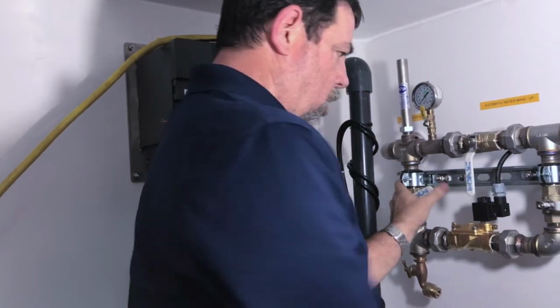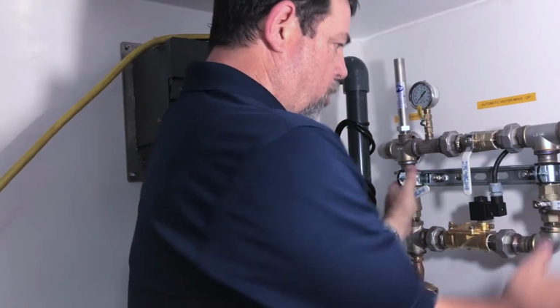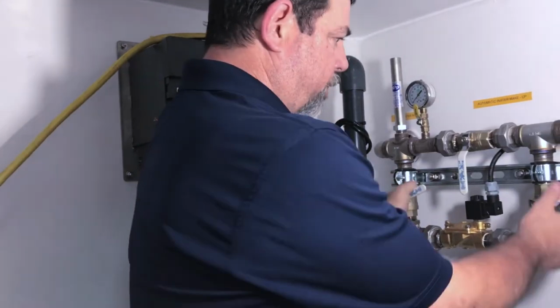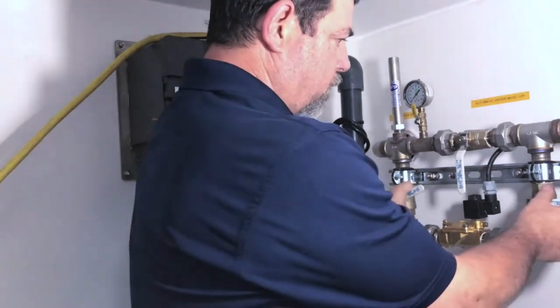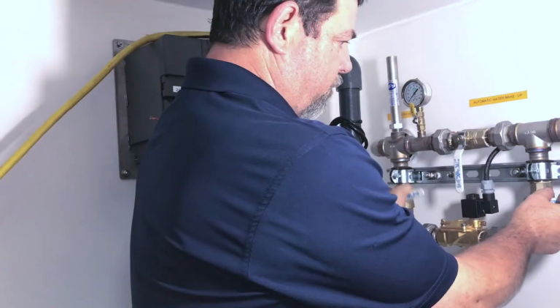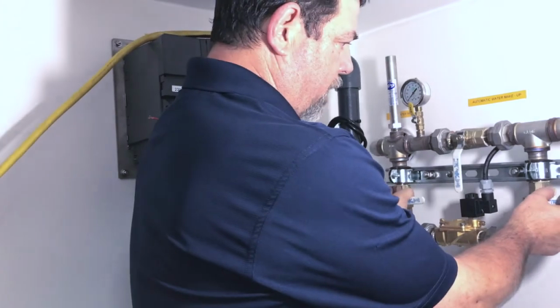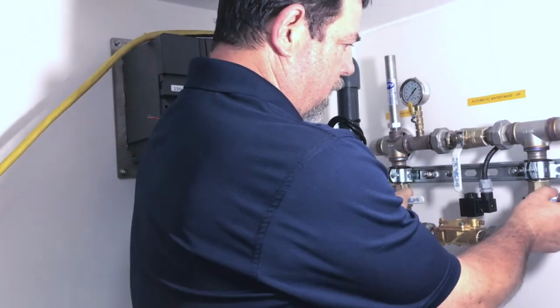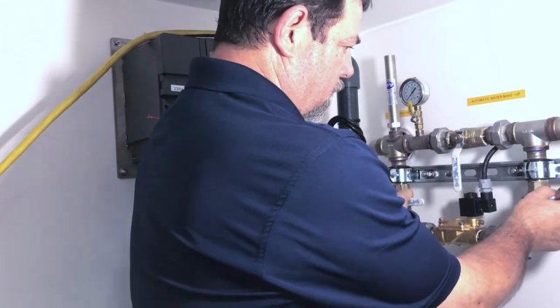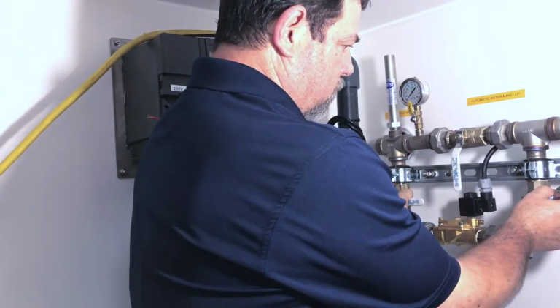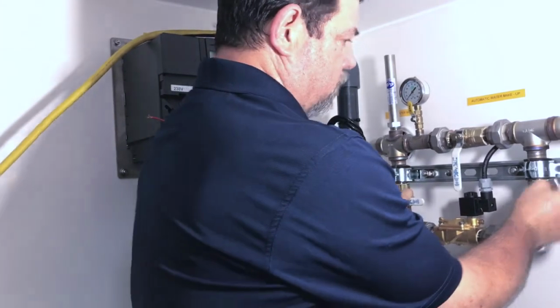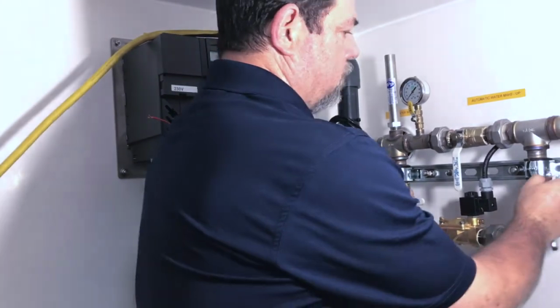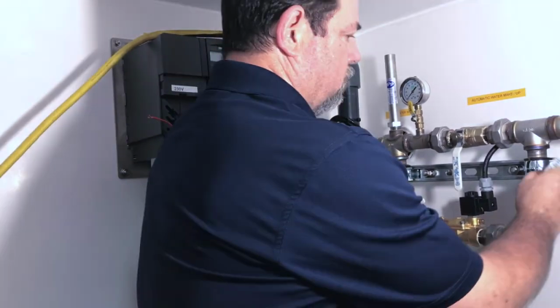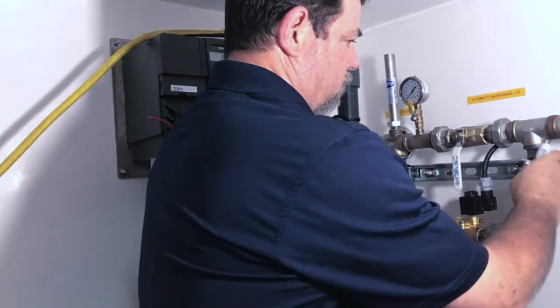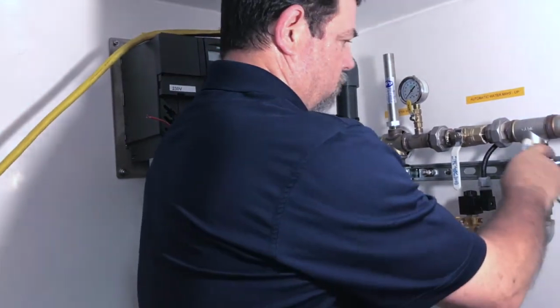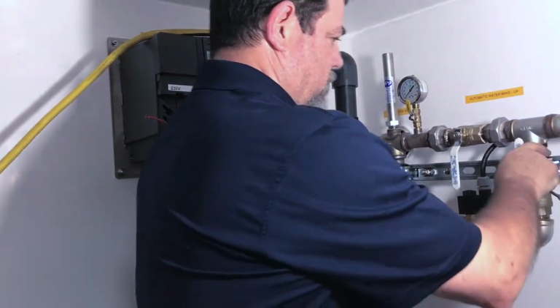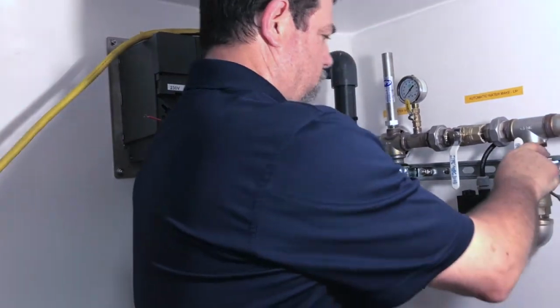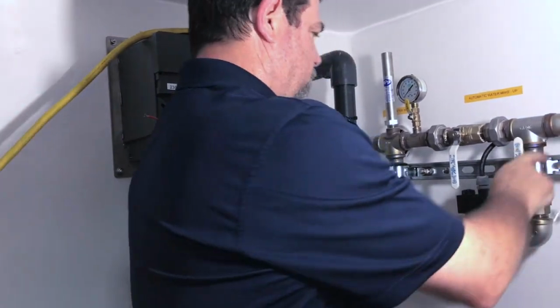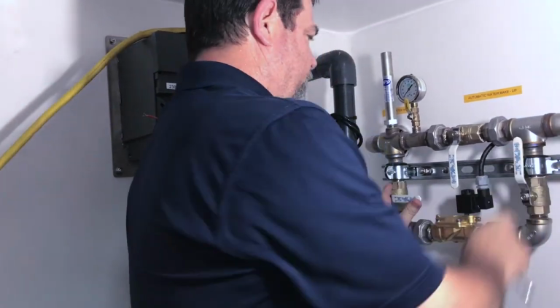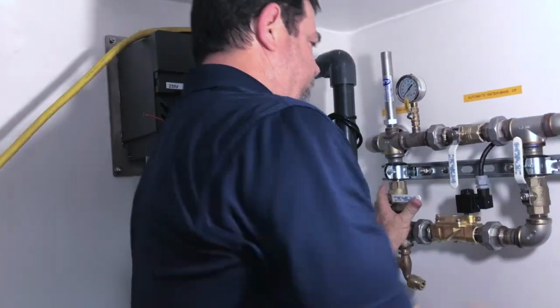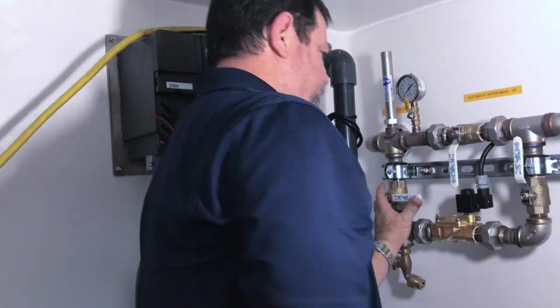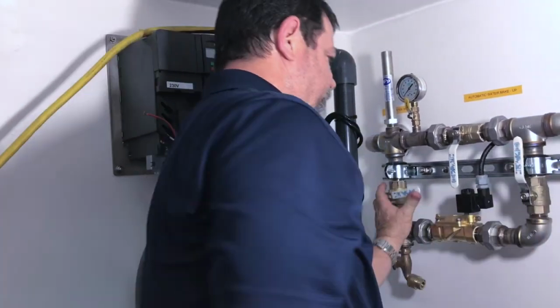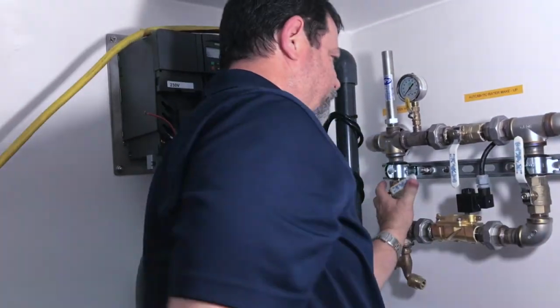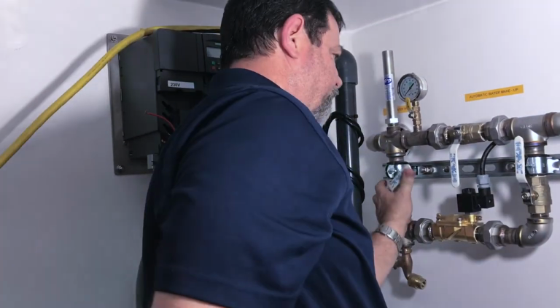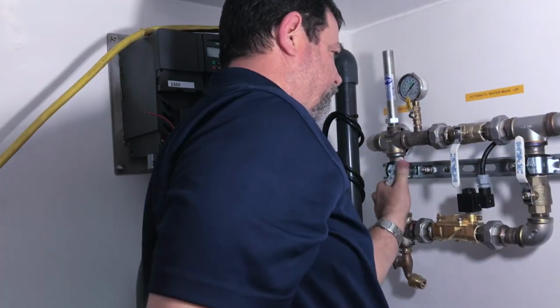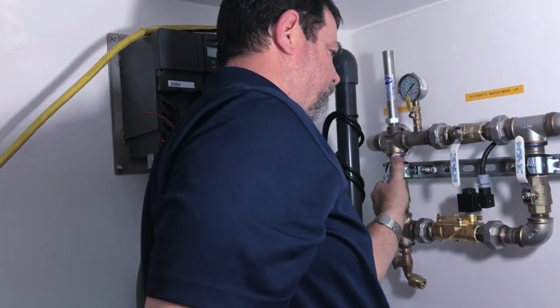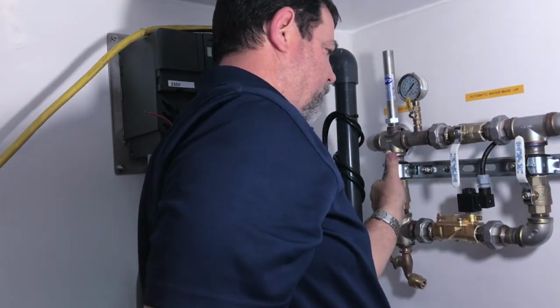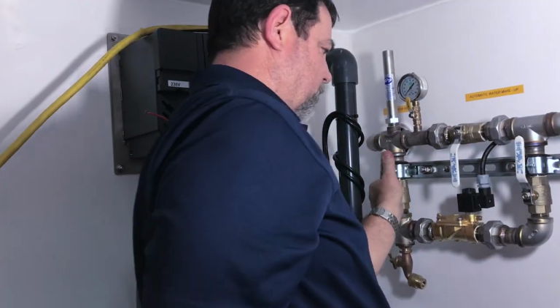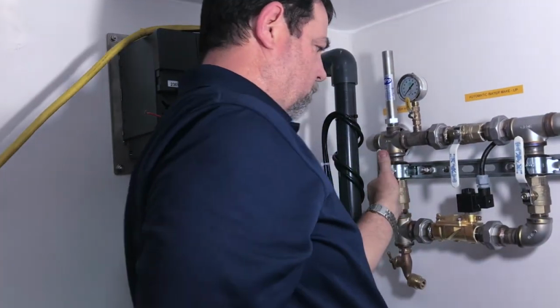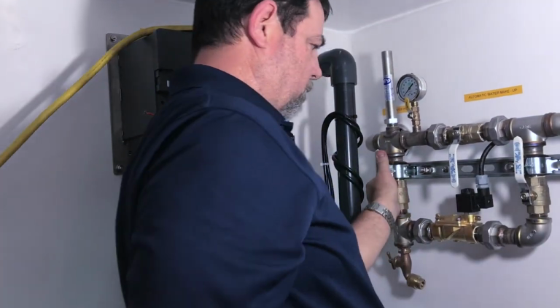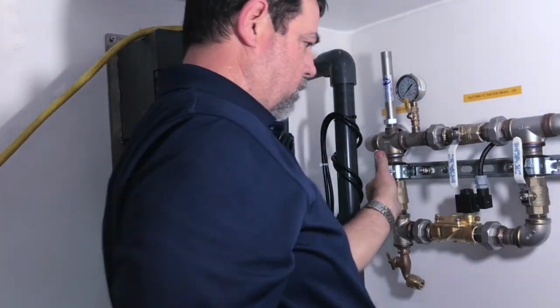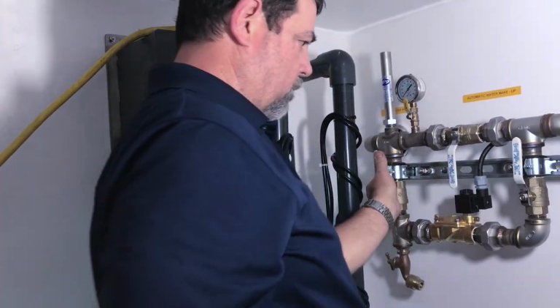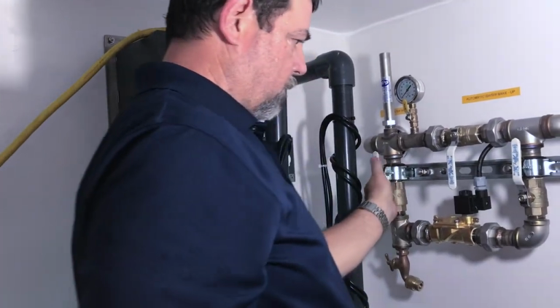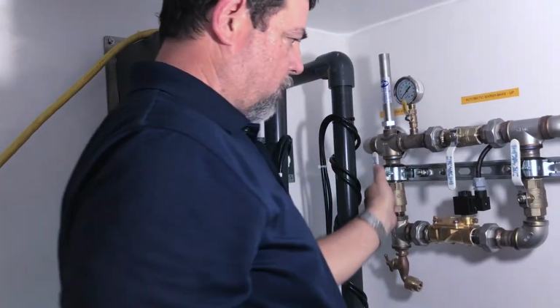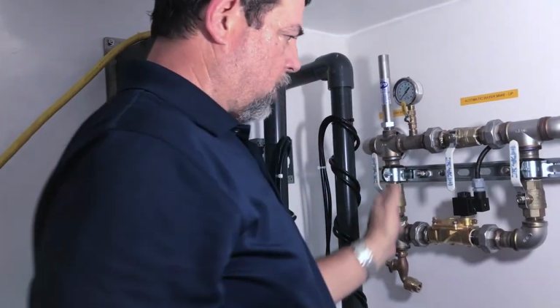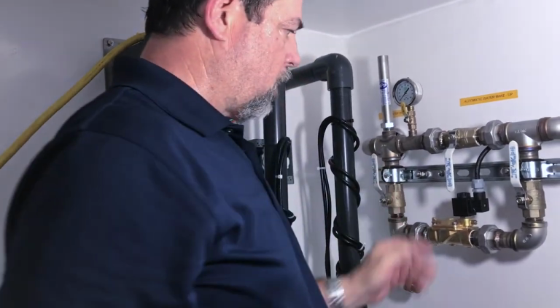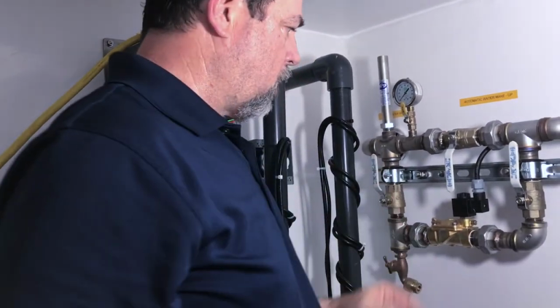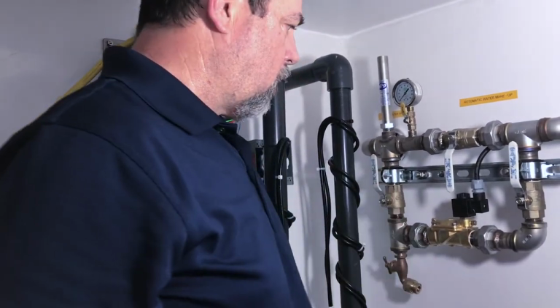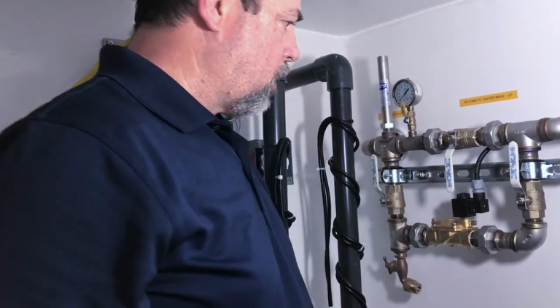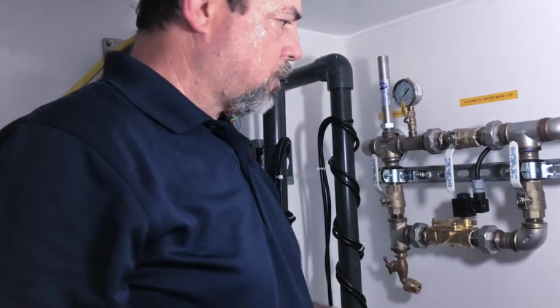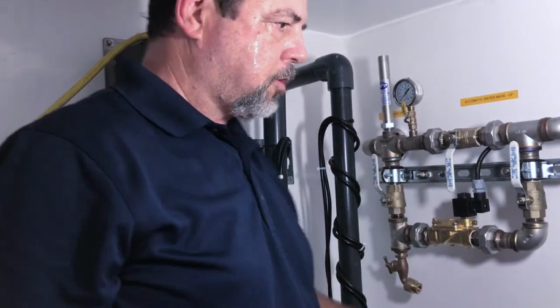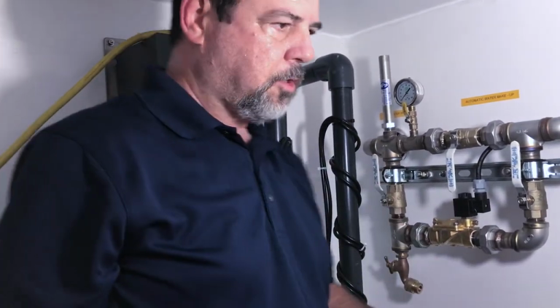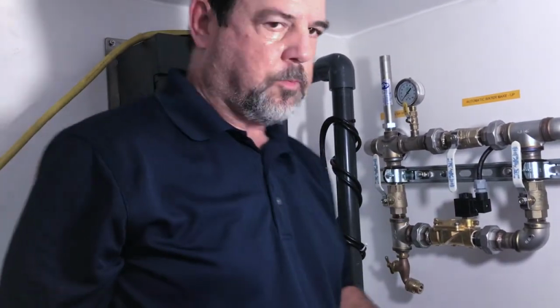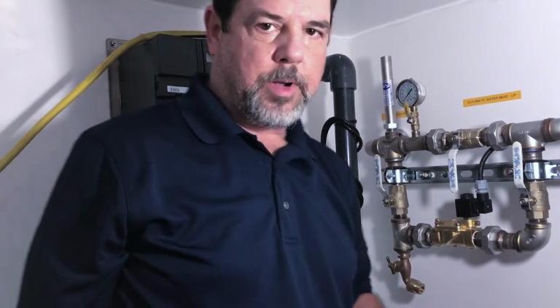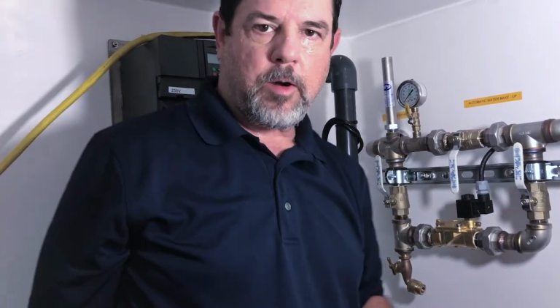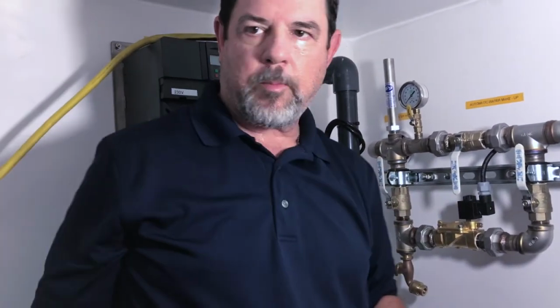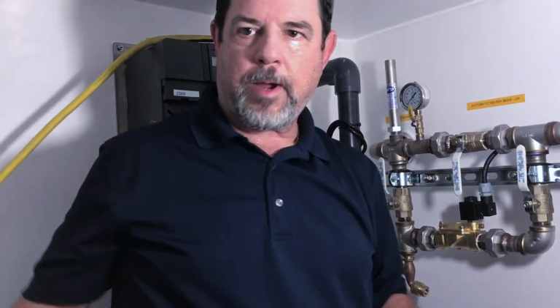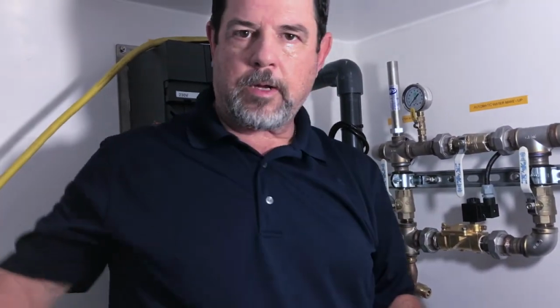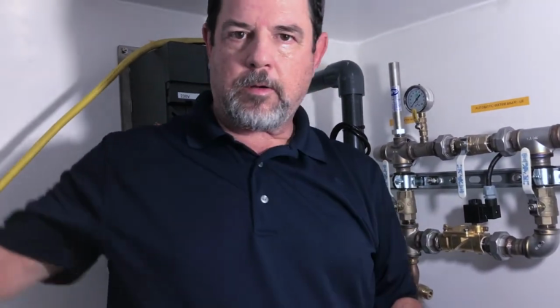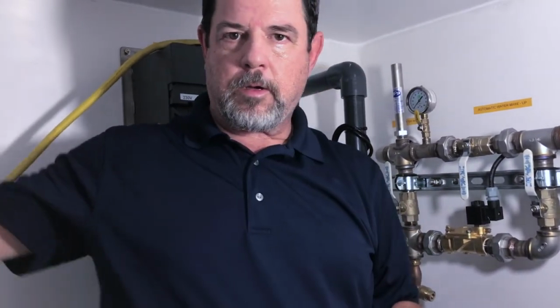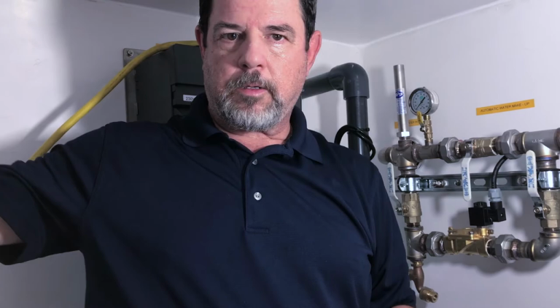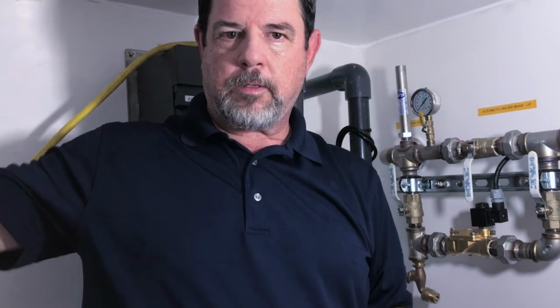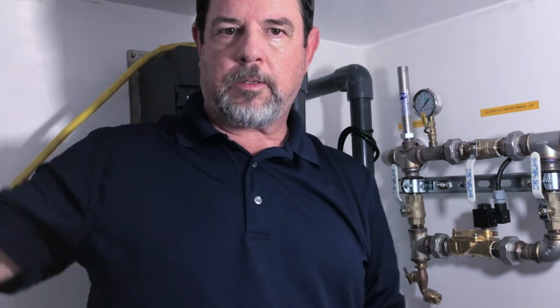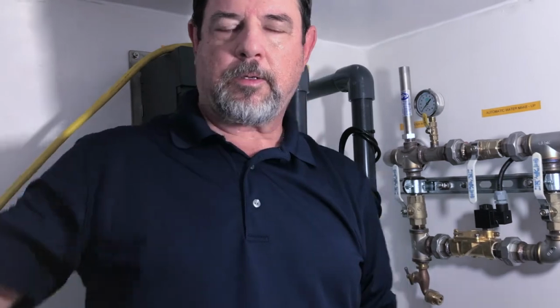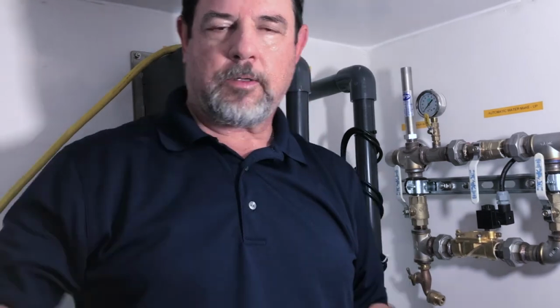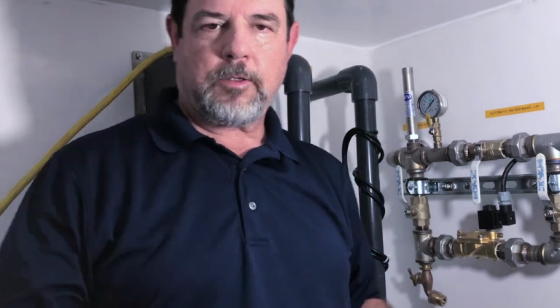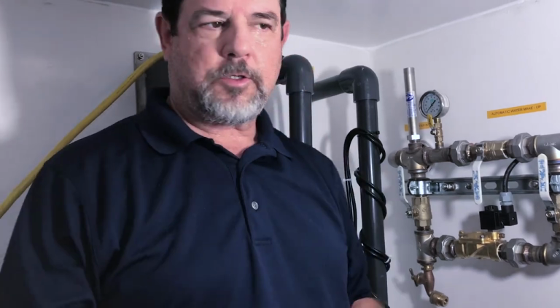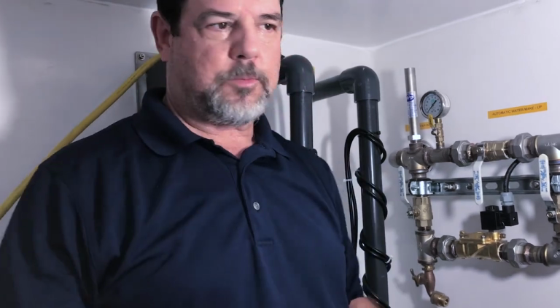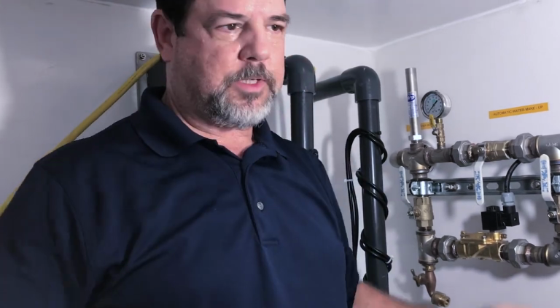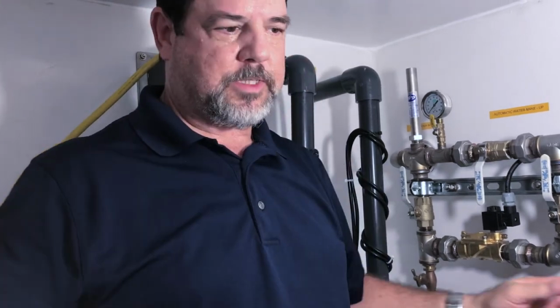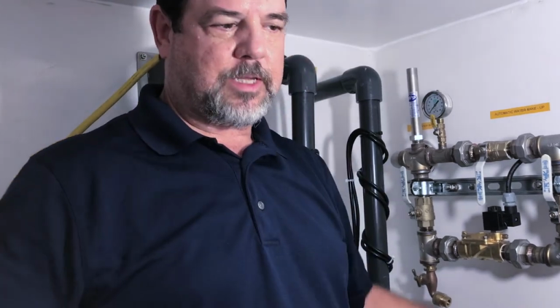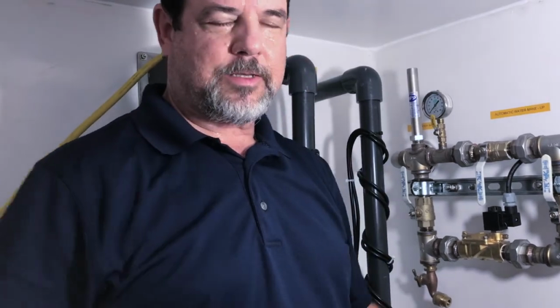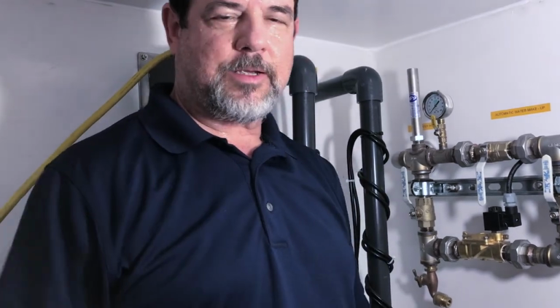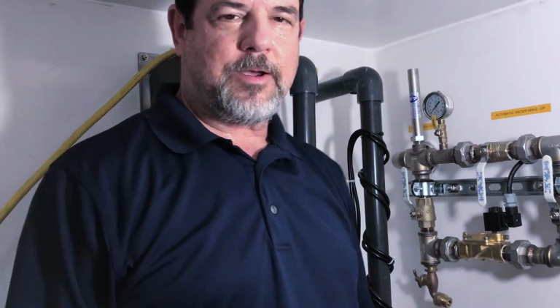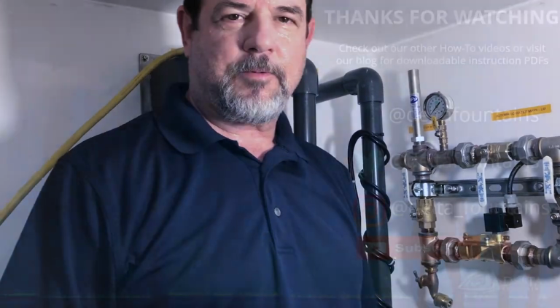Open your valves, turn your power back on, and you should be set to go.